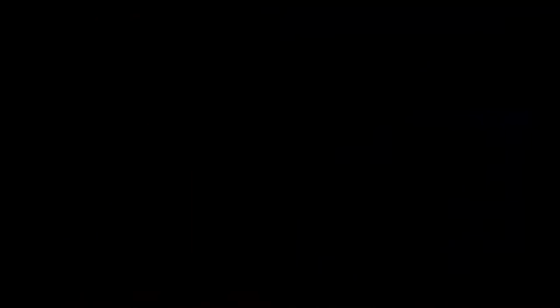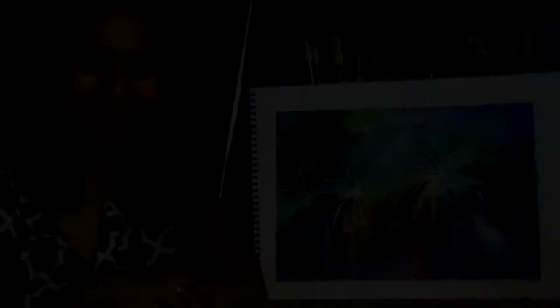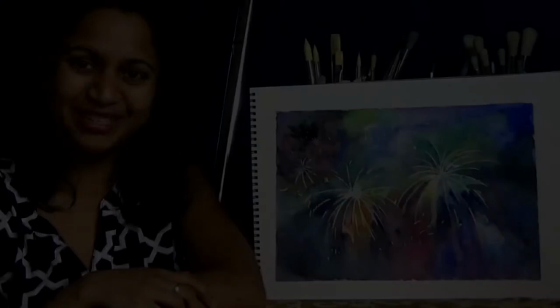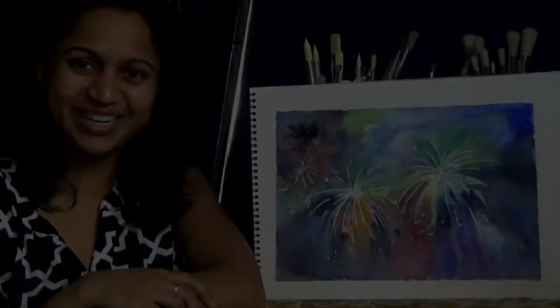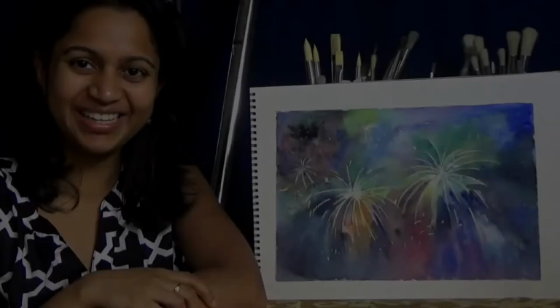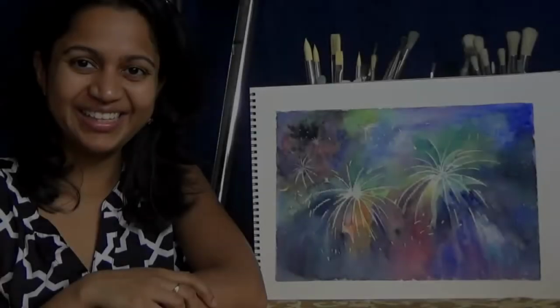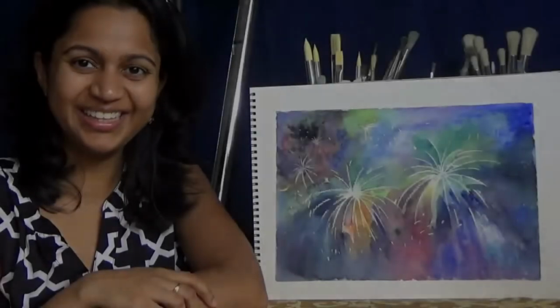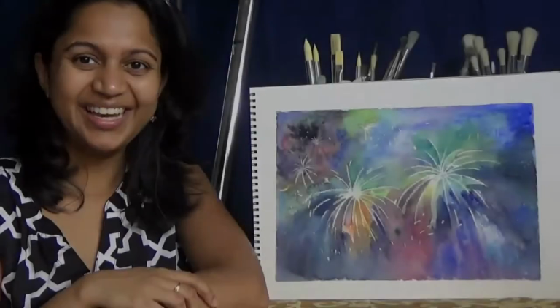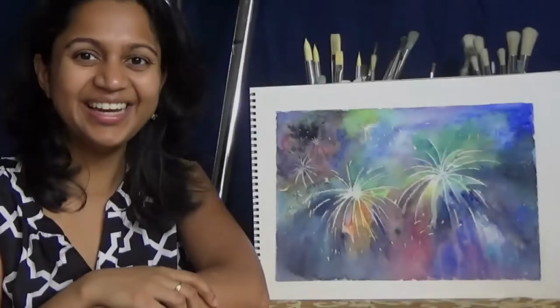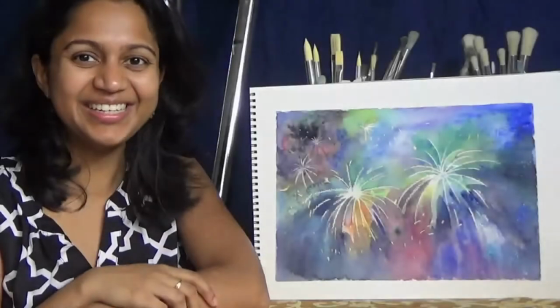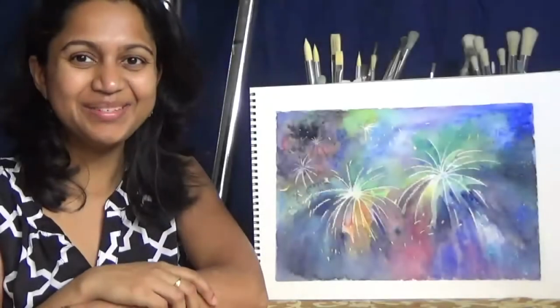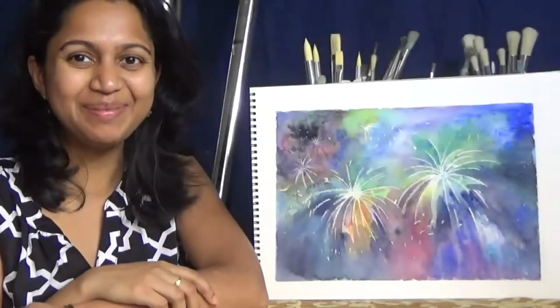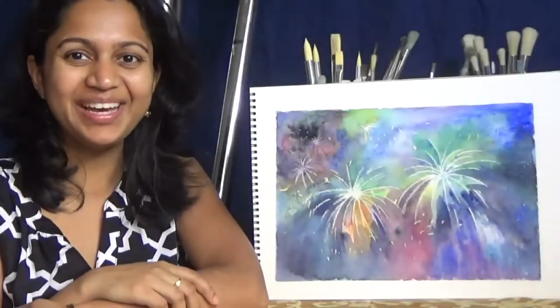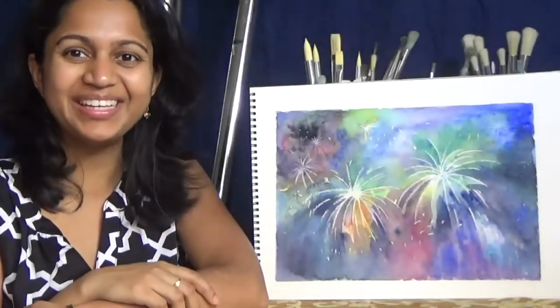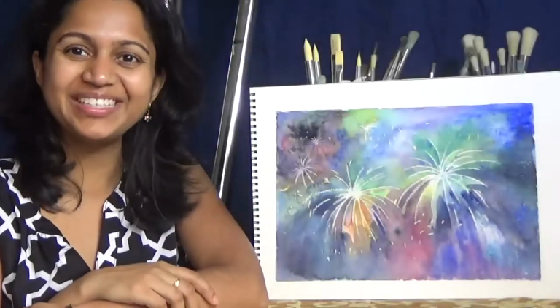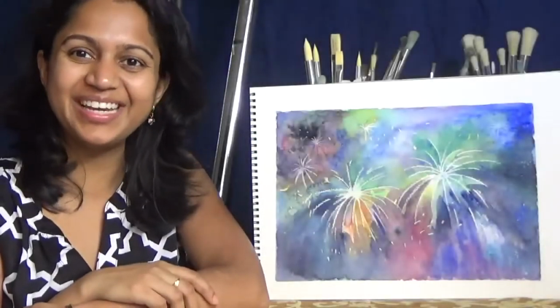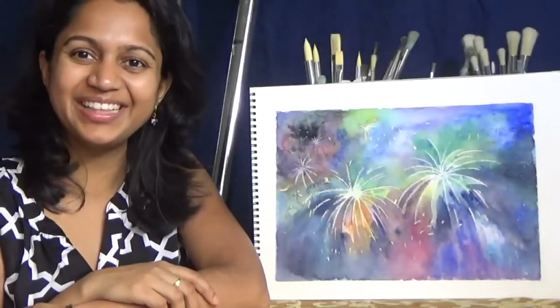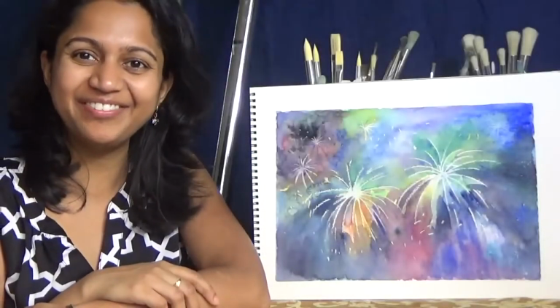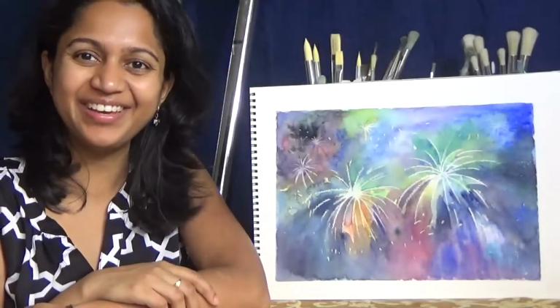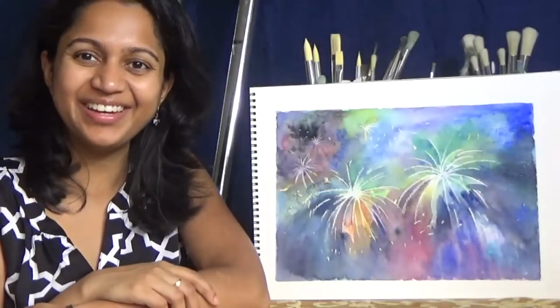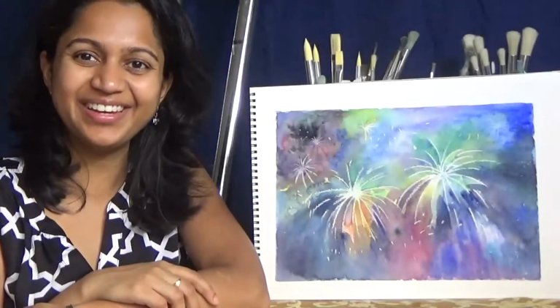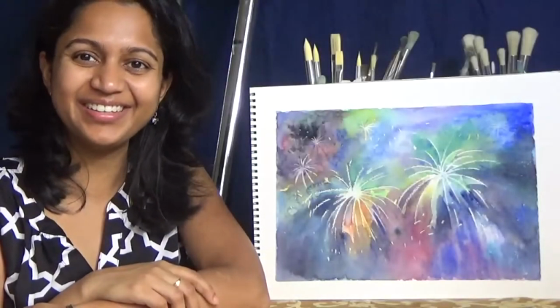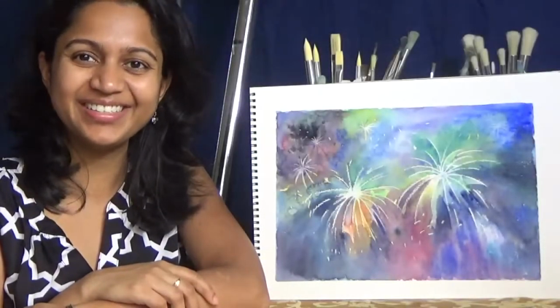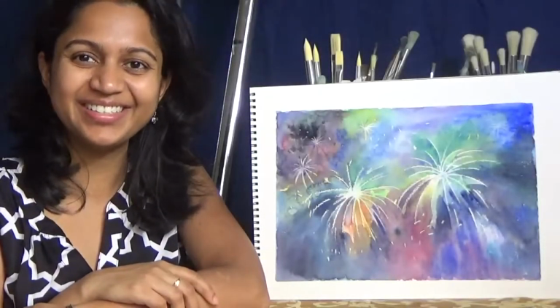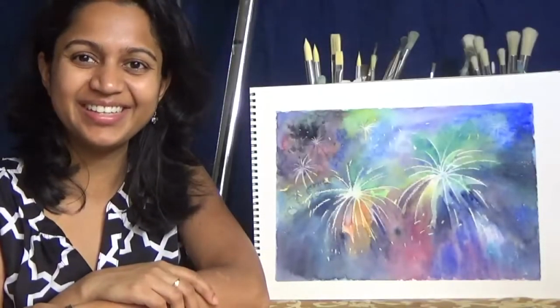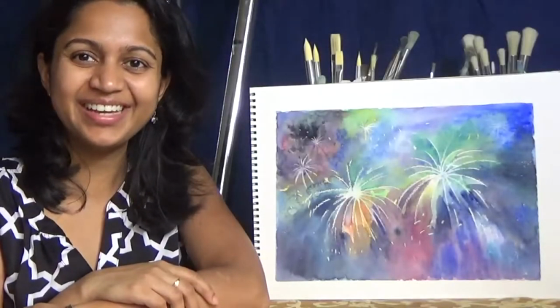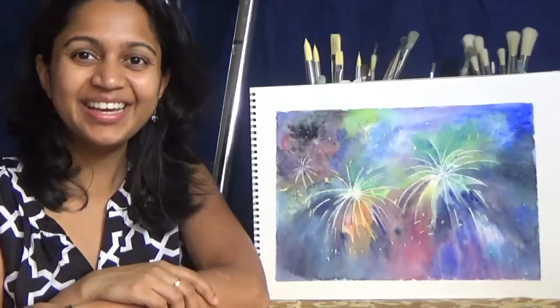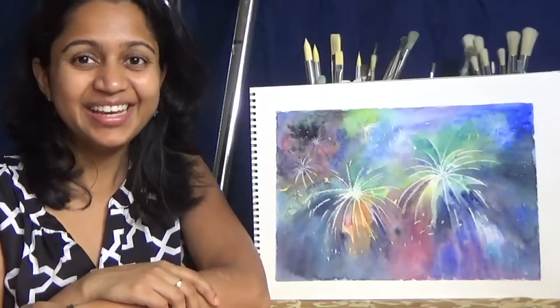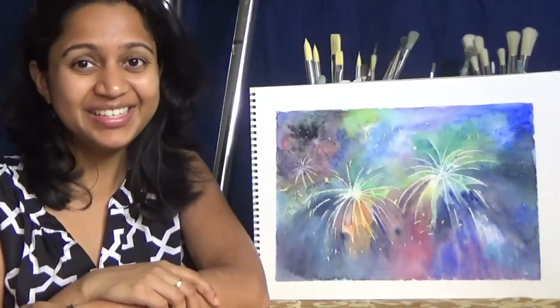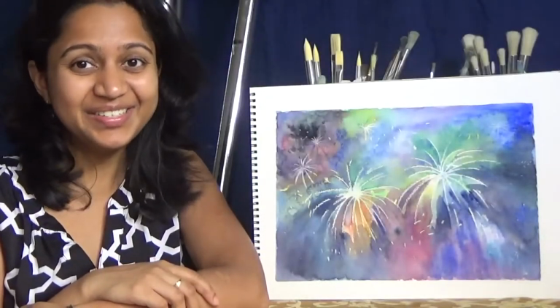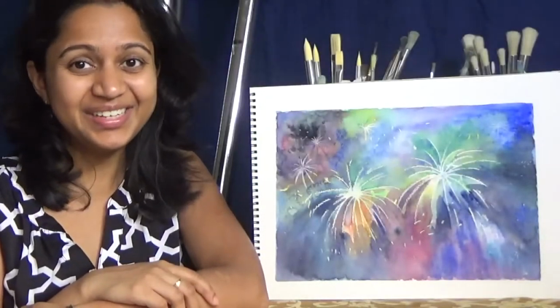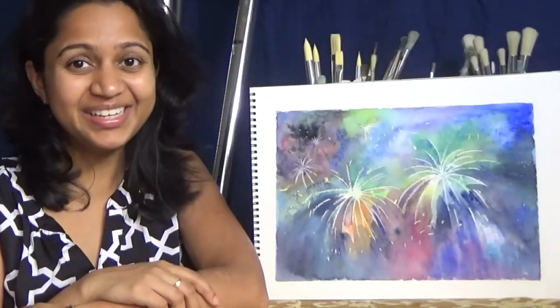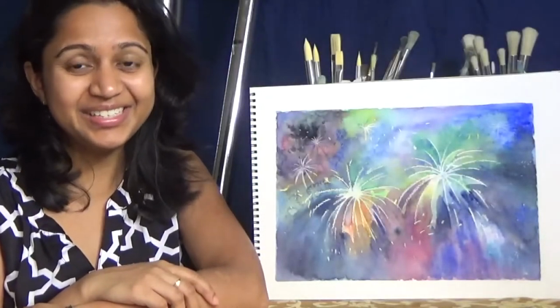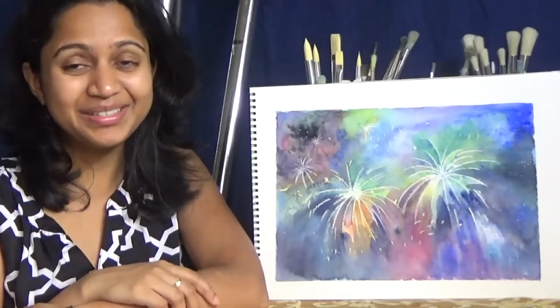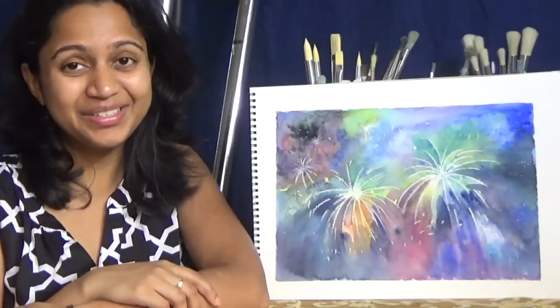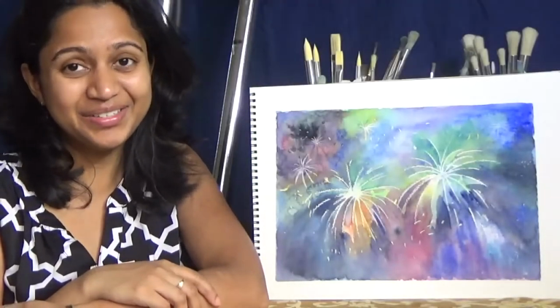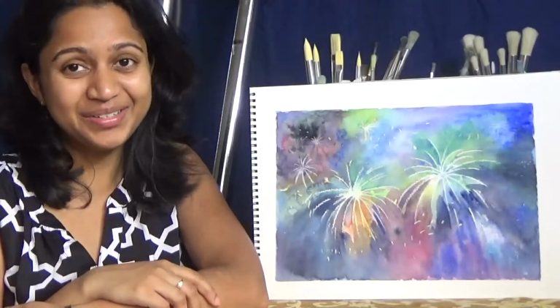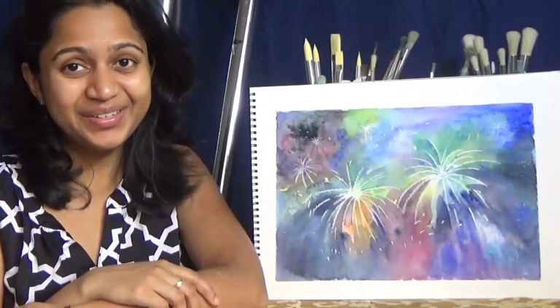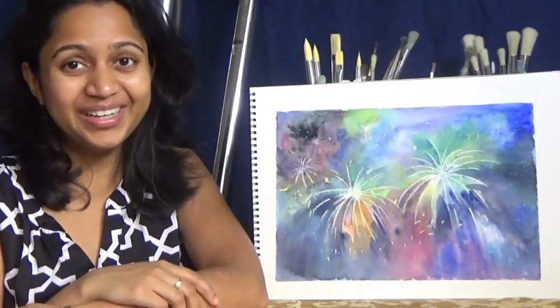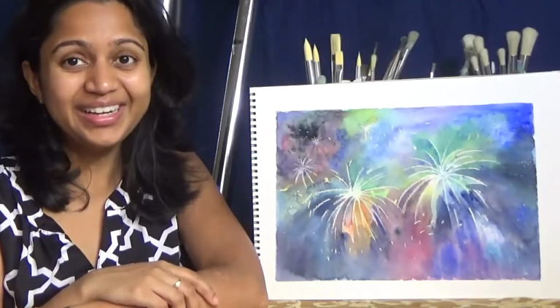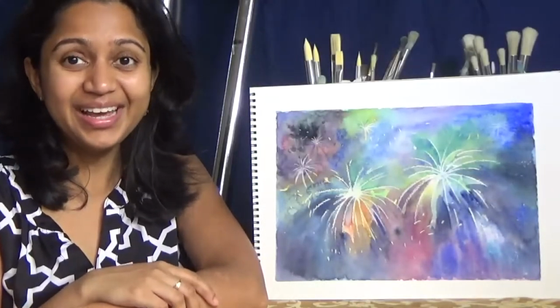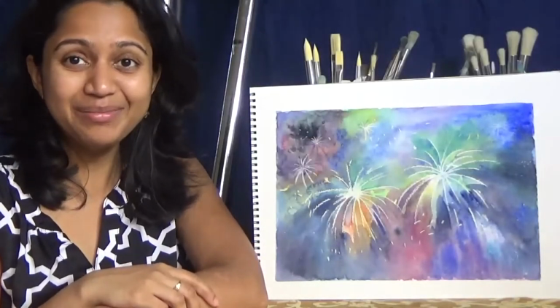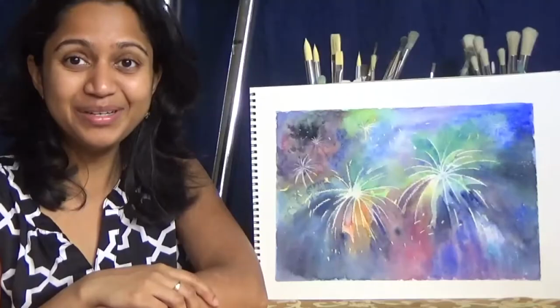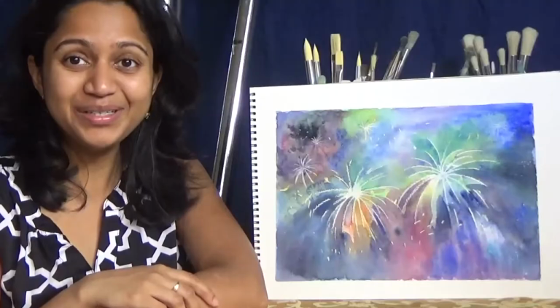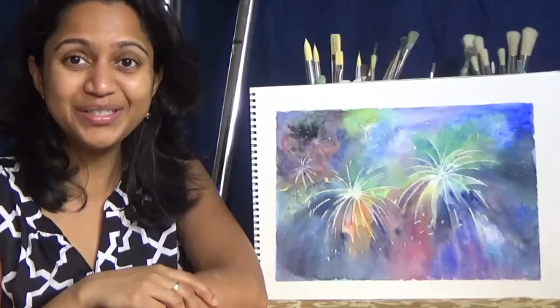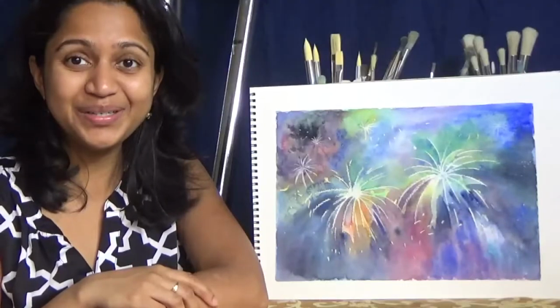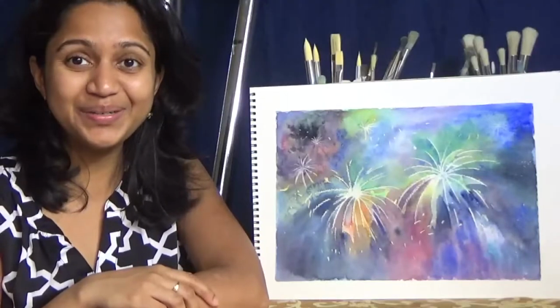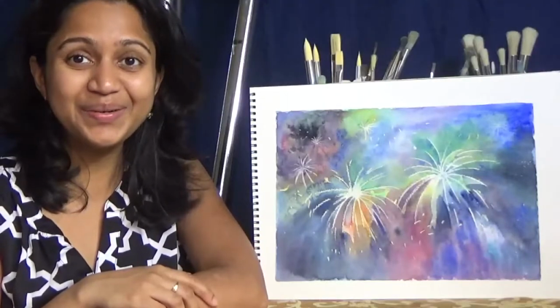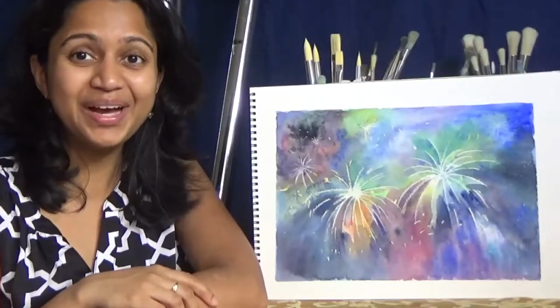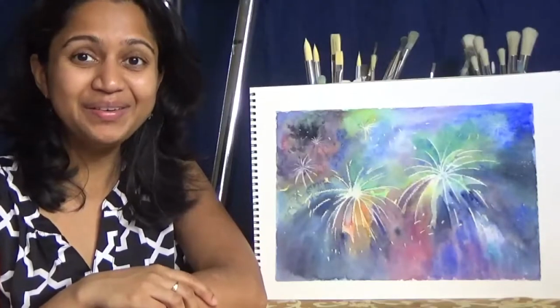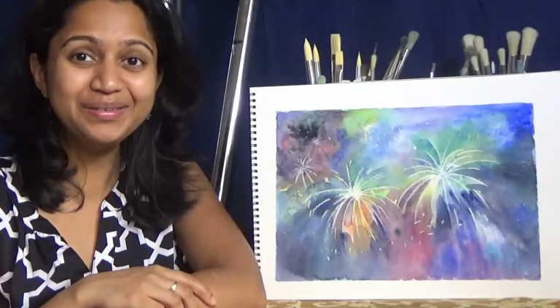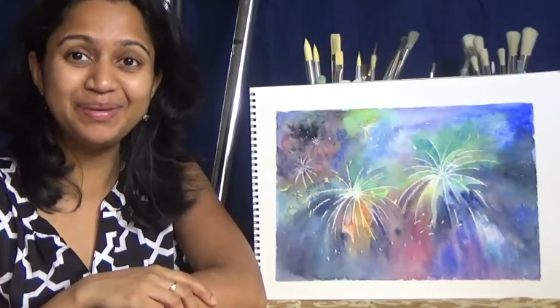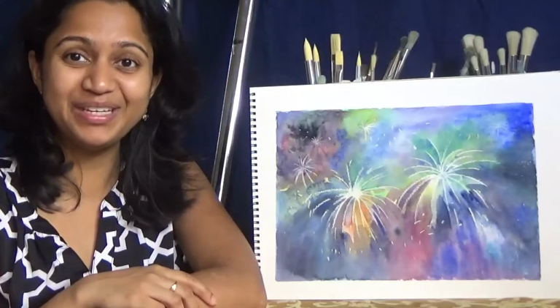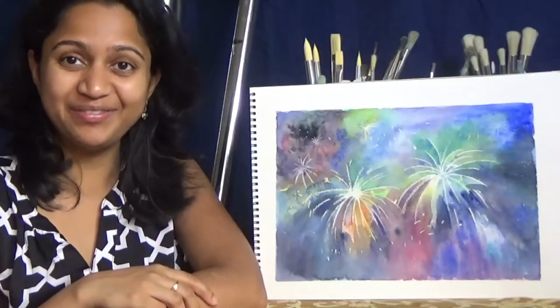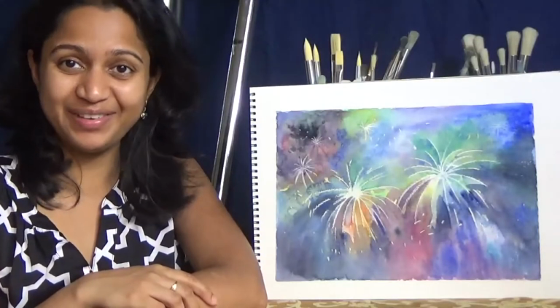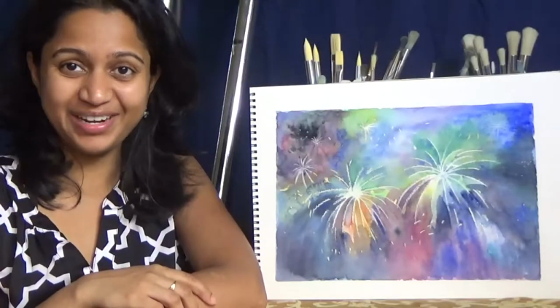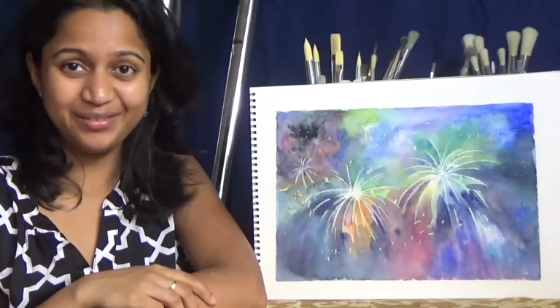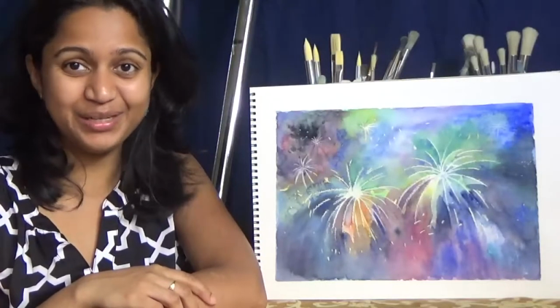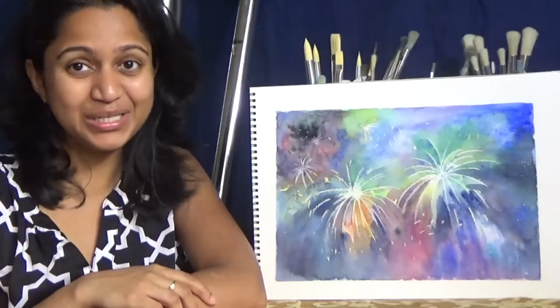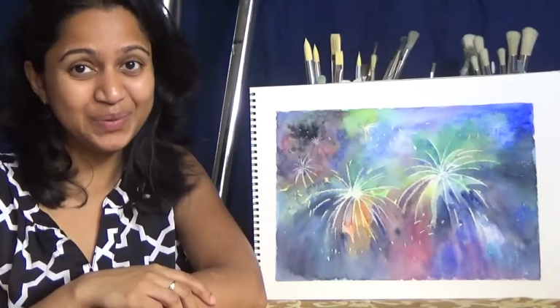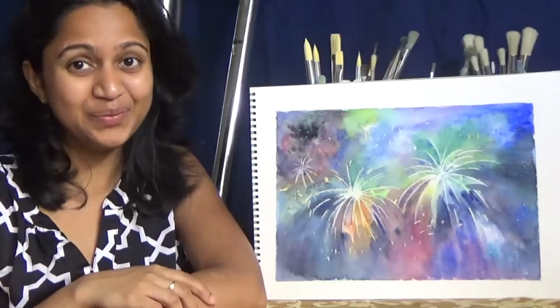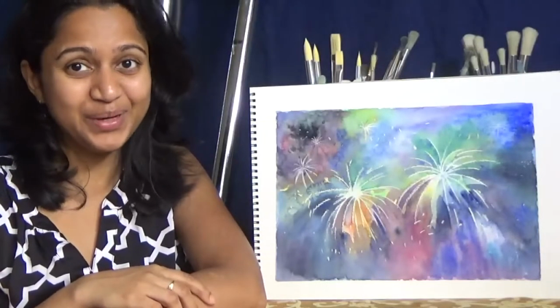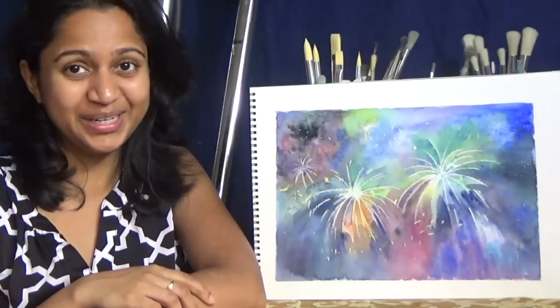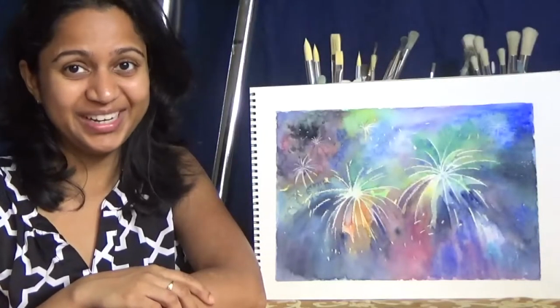I'm Shinti, the artist behind Shinti Fine Arts. In today's tutorial, I'm going to show you how to paint fireworks with watercolor.